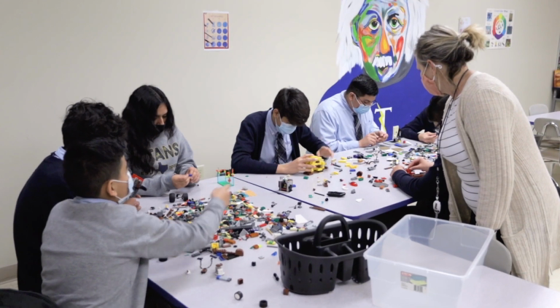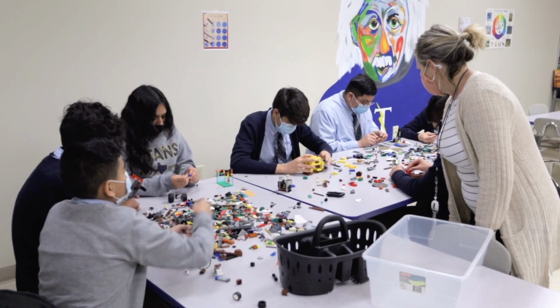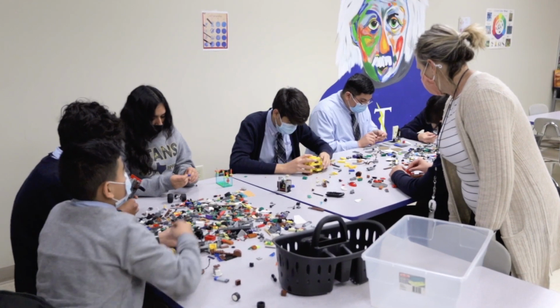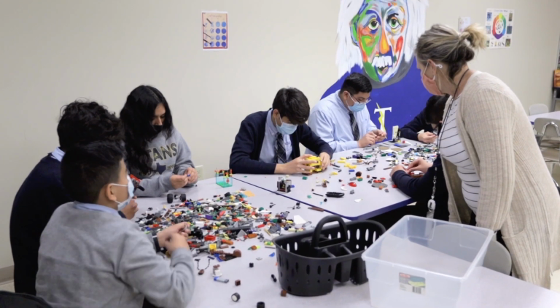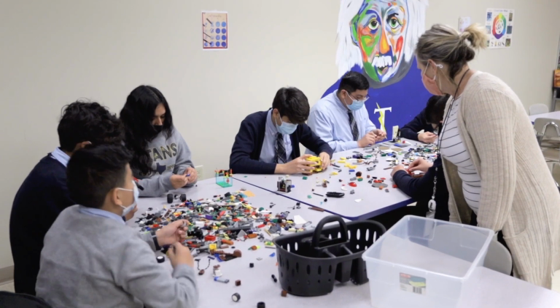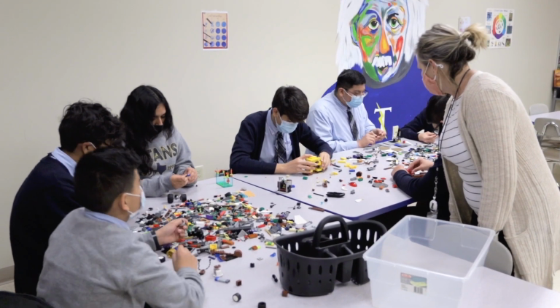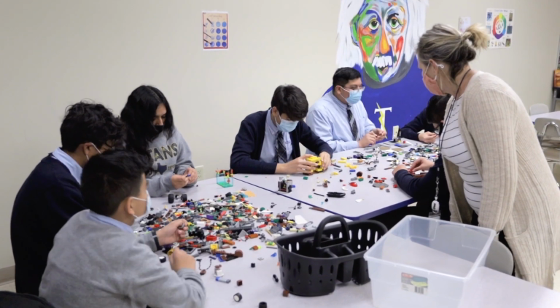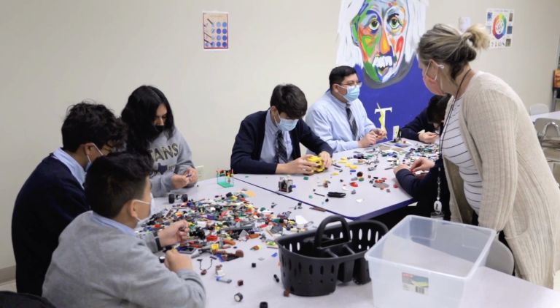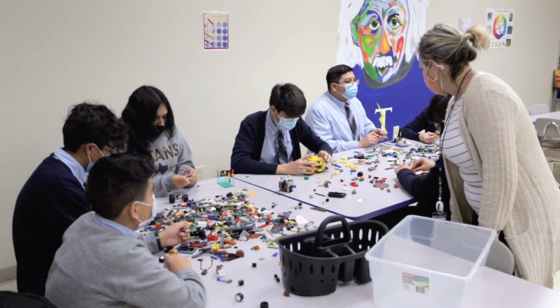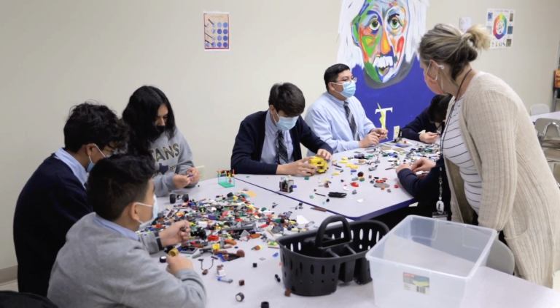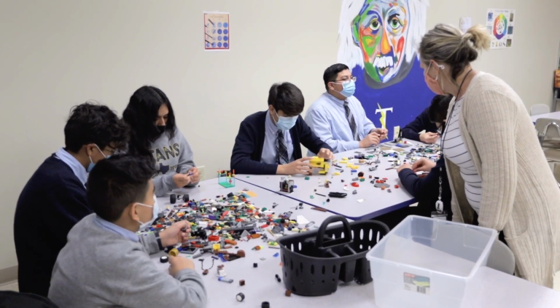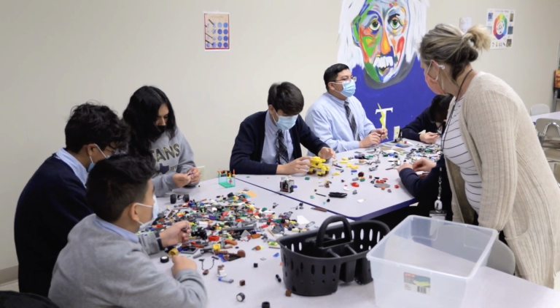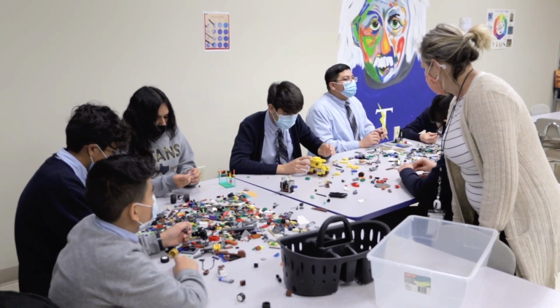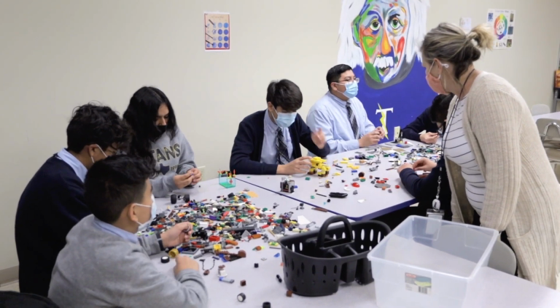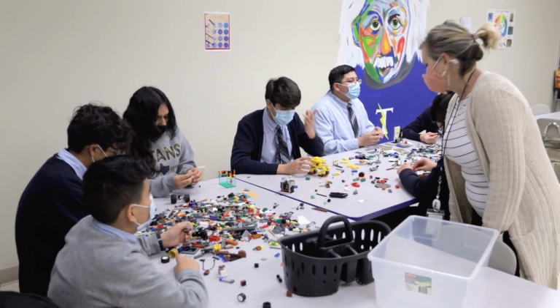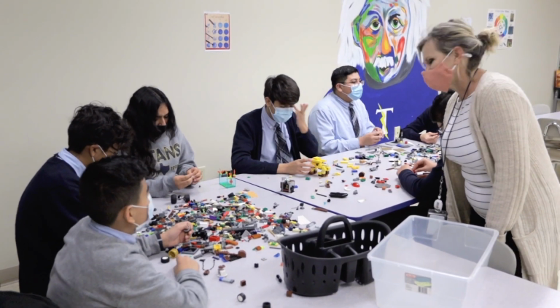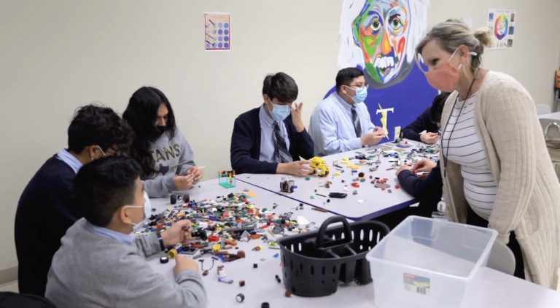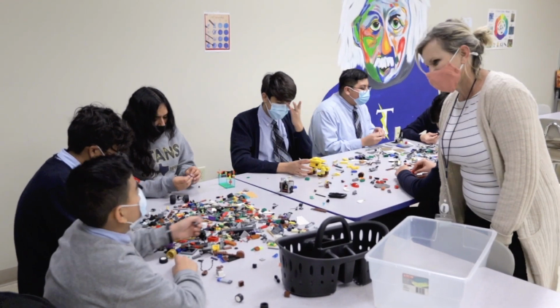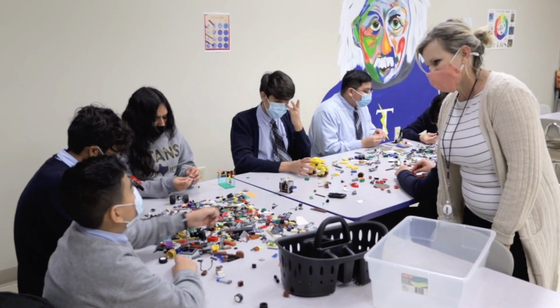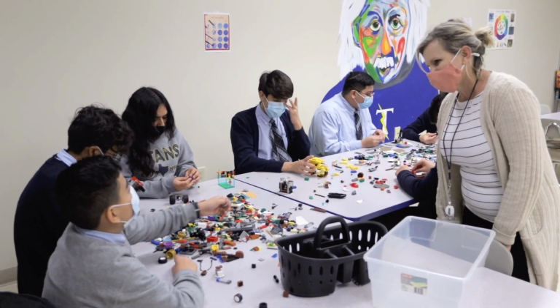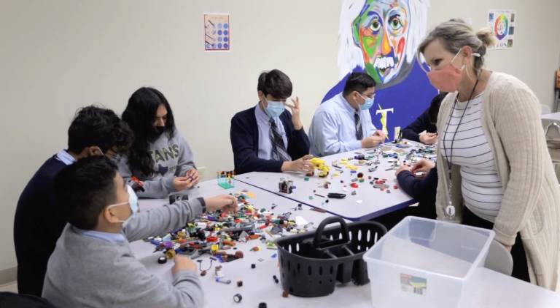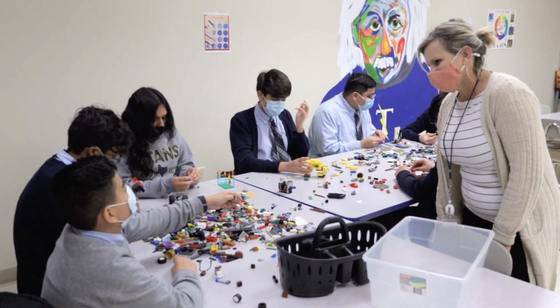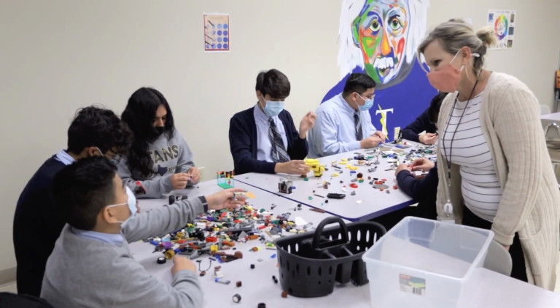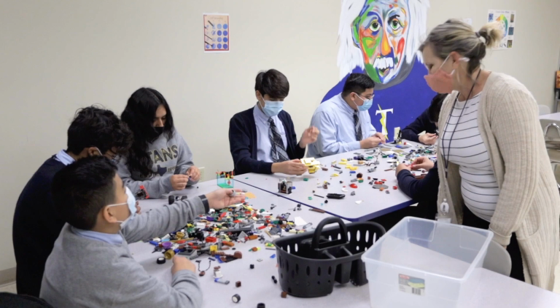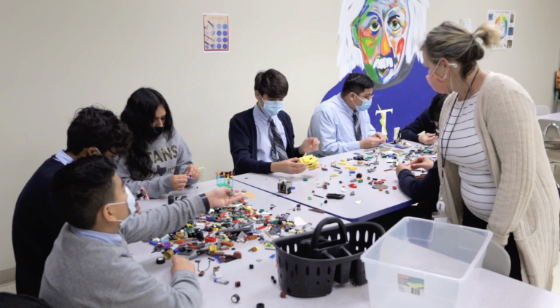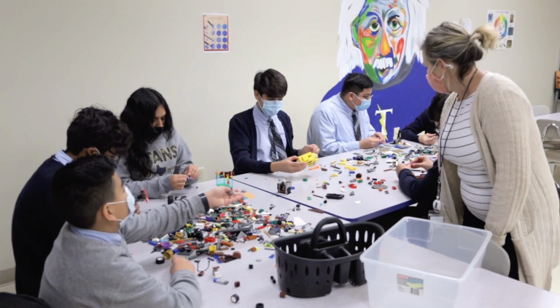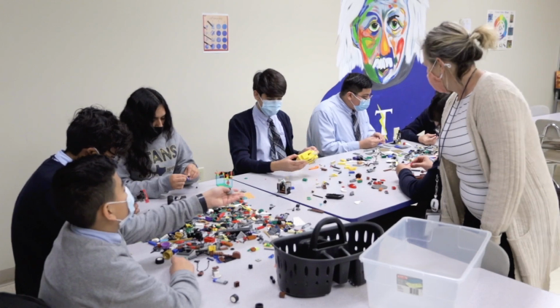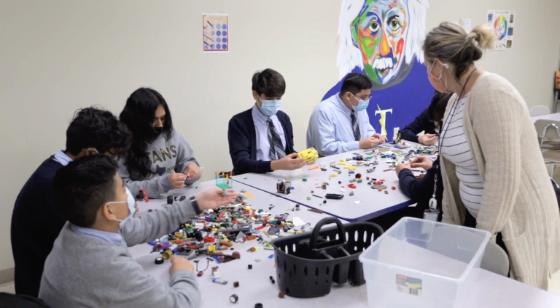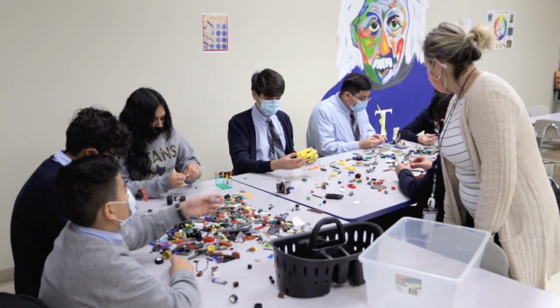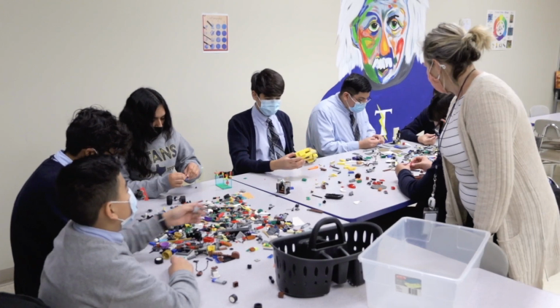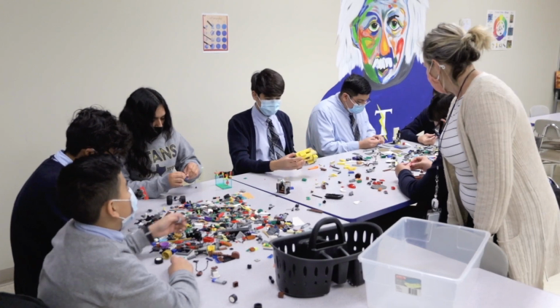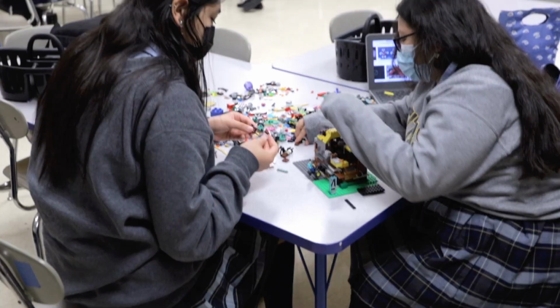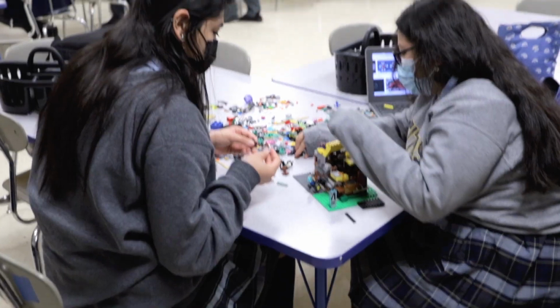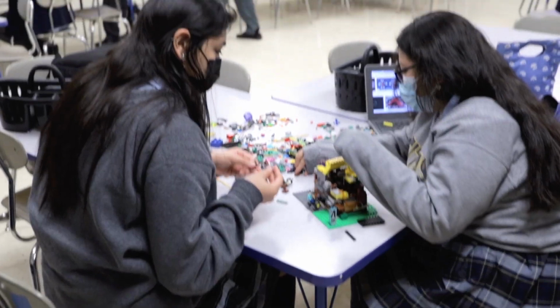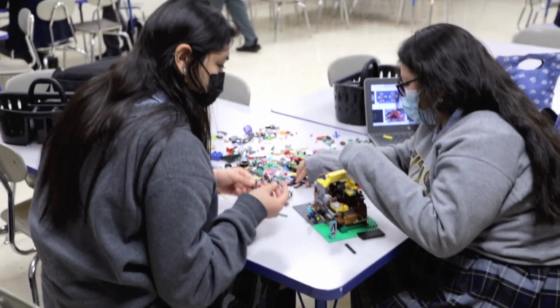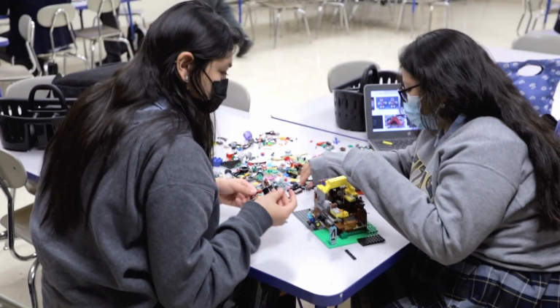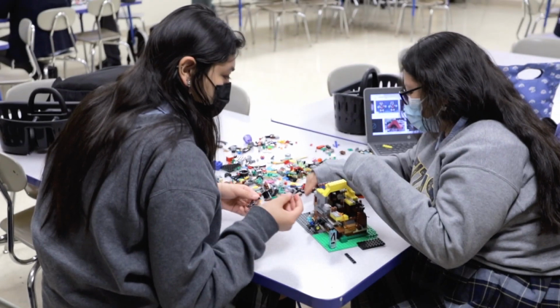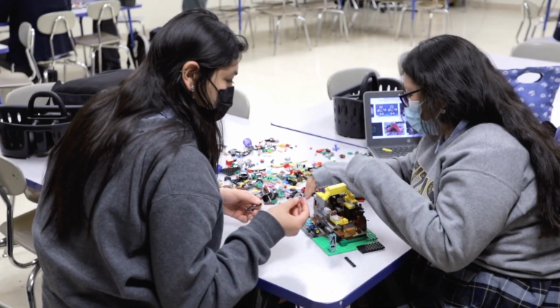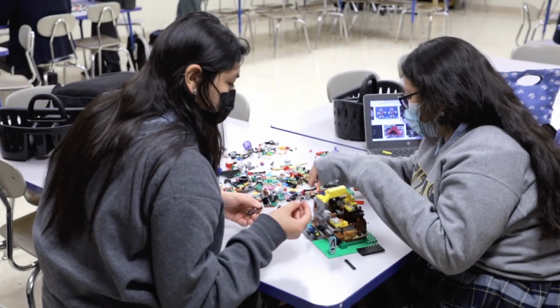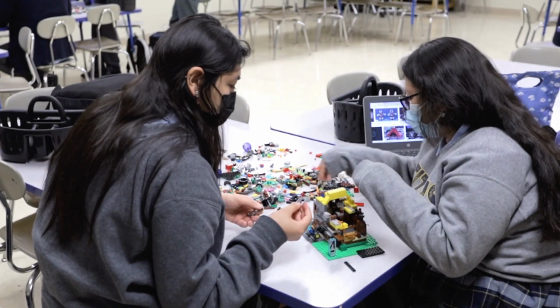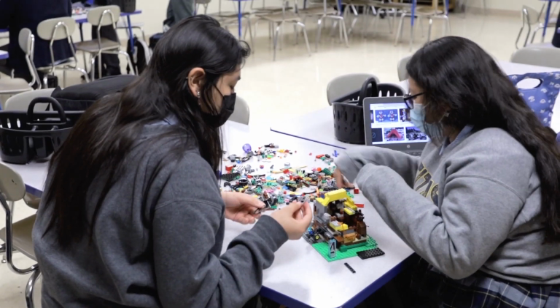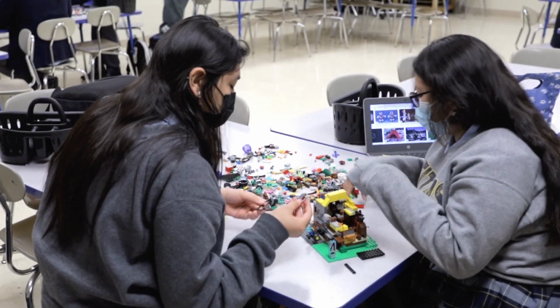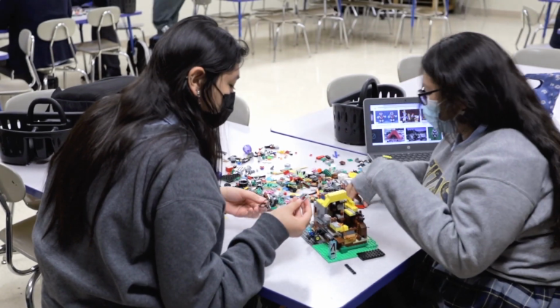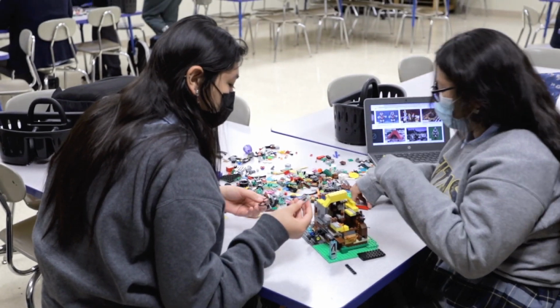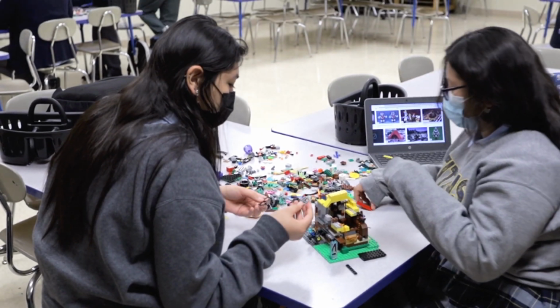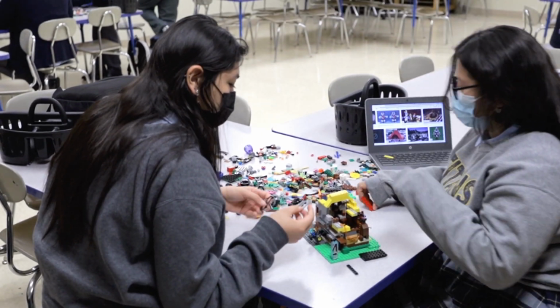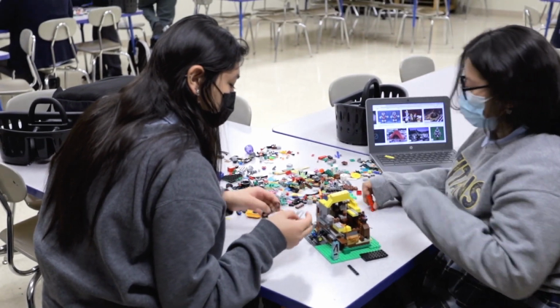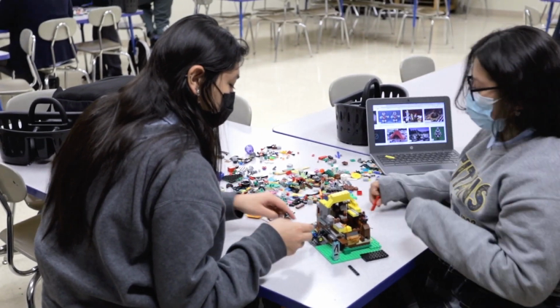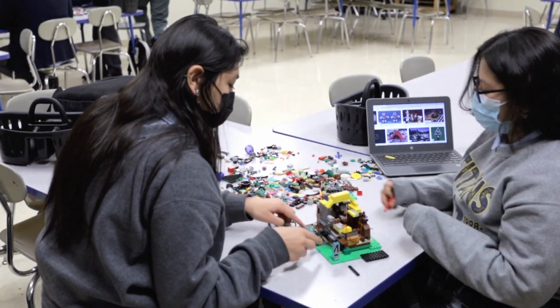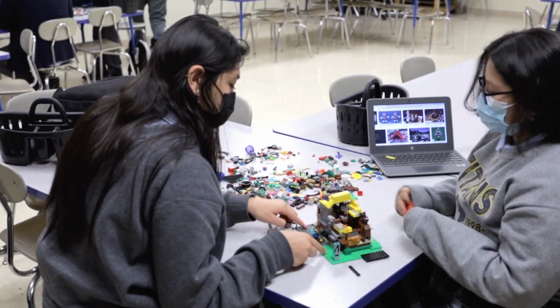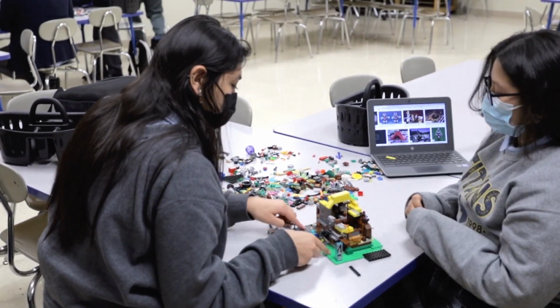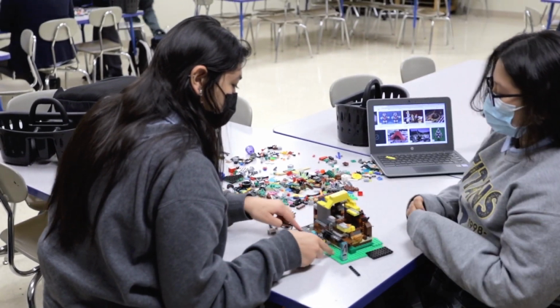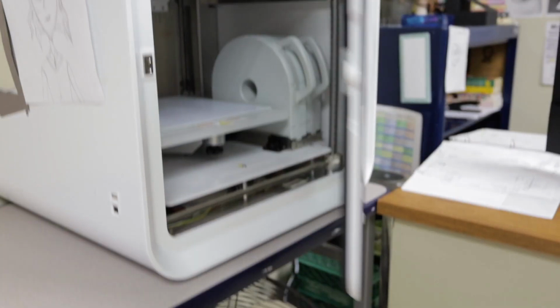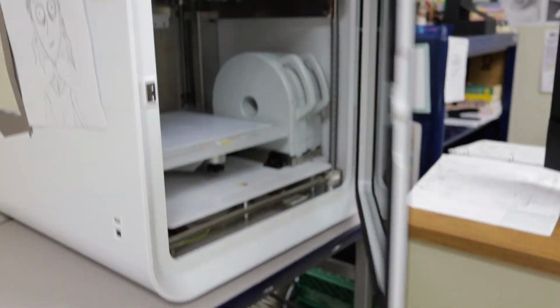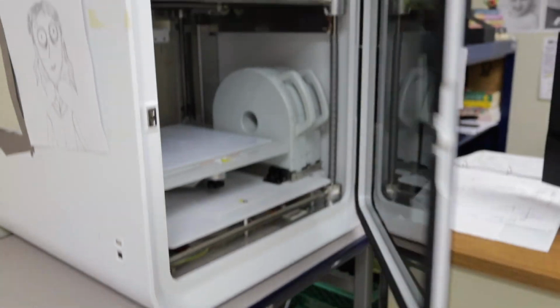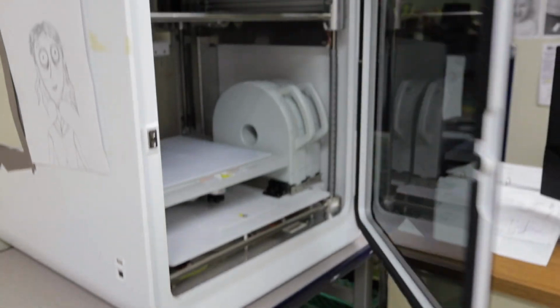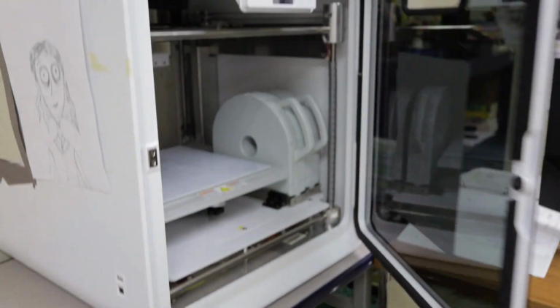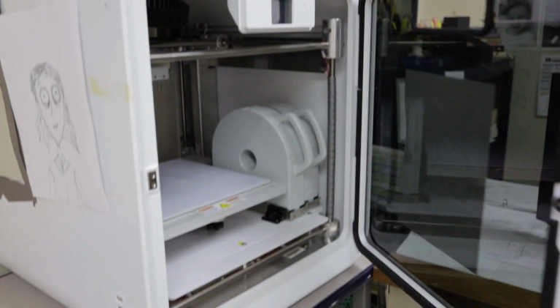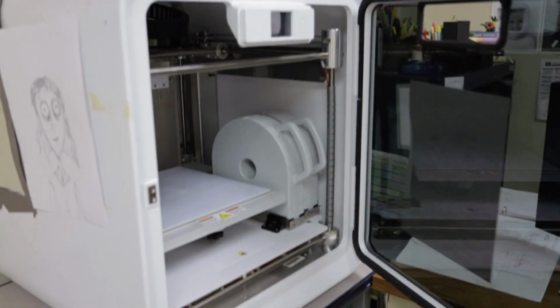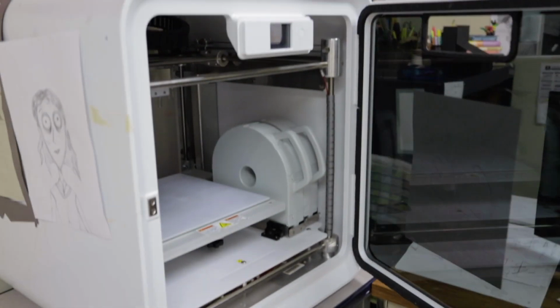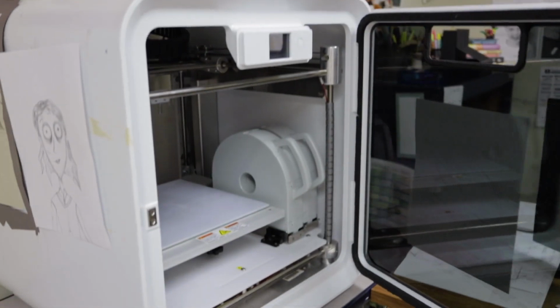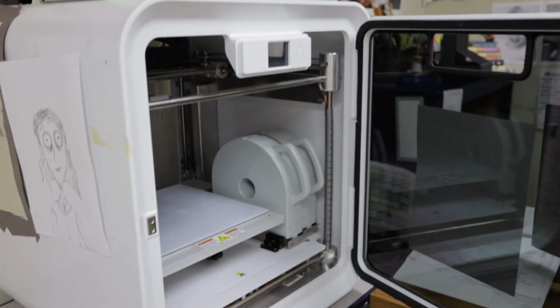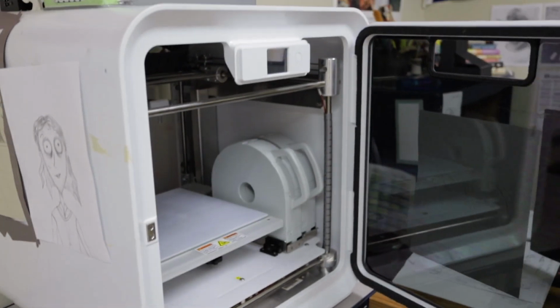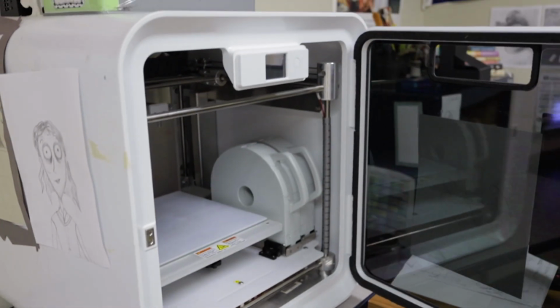This is our art room. Our art program offers many different types of artistic design programming to our students.